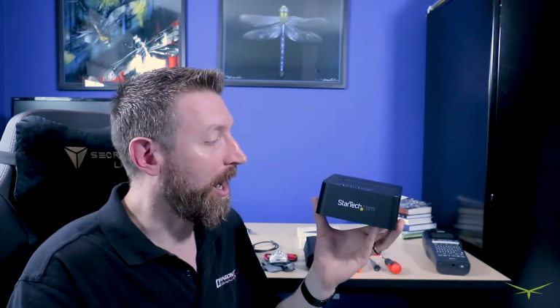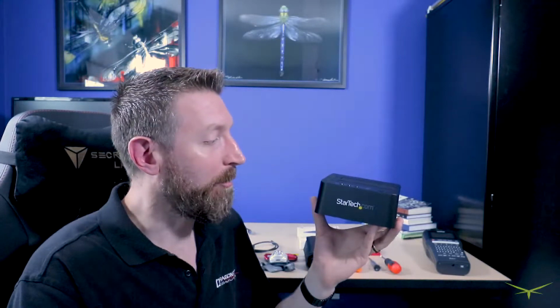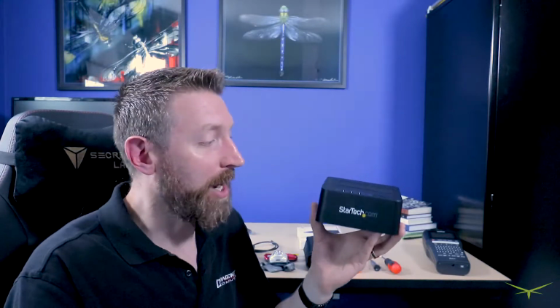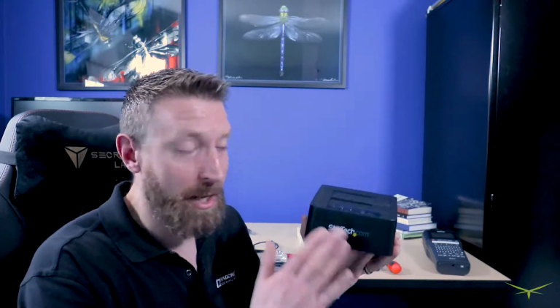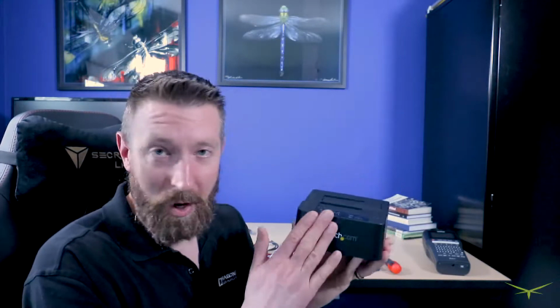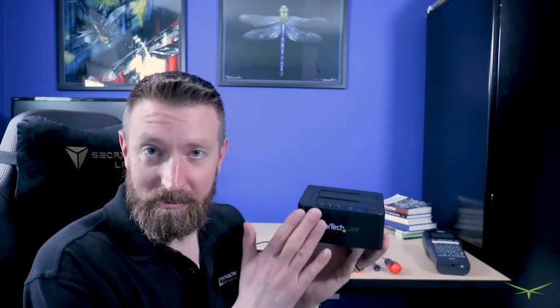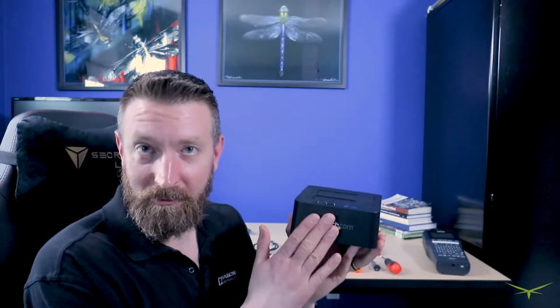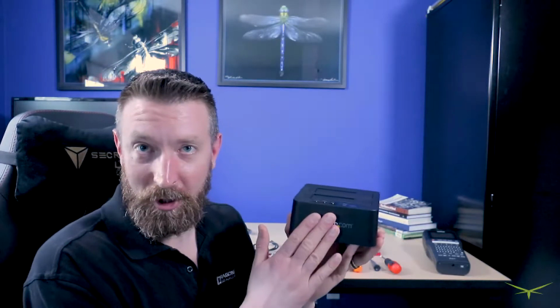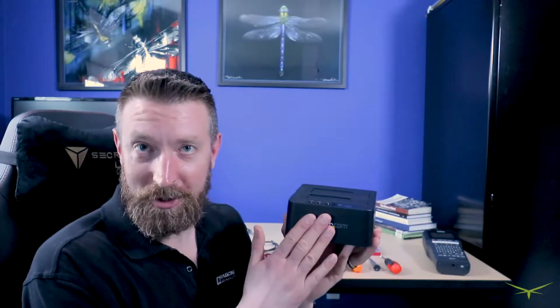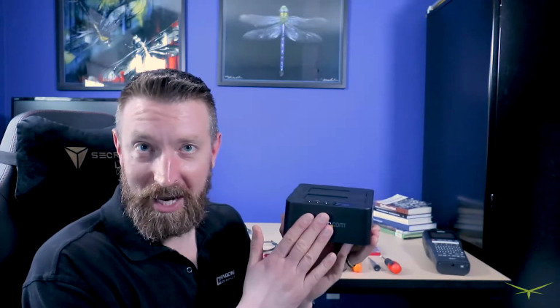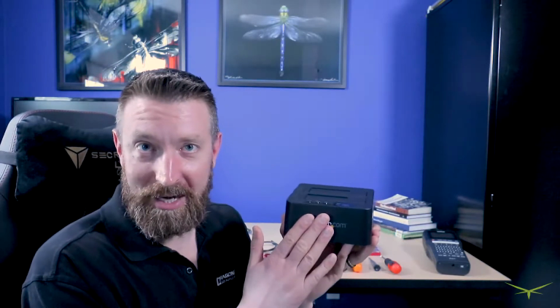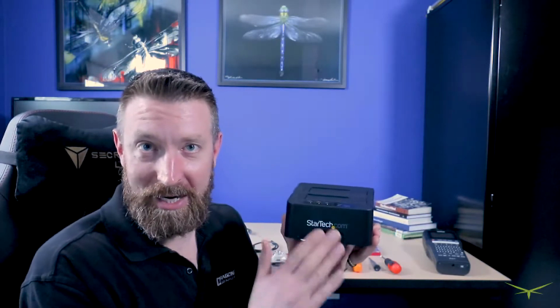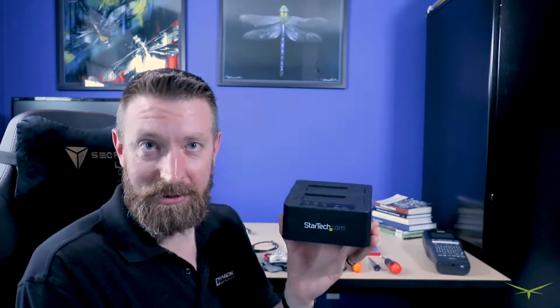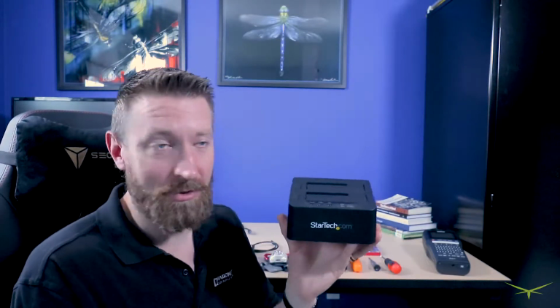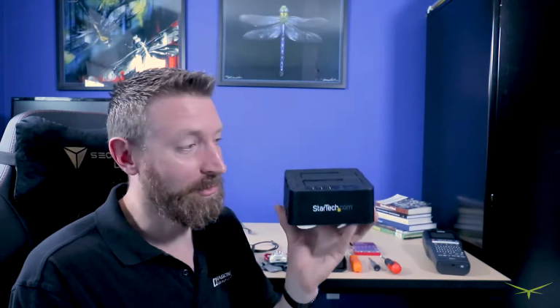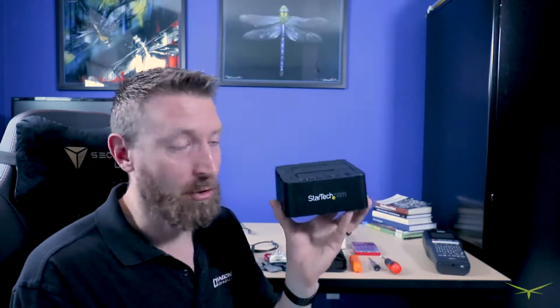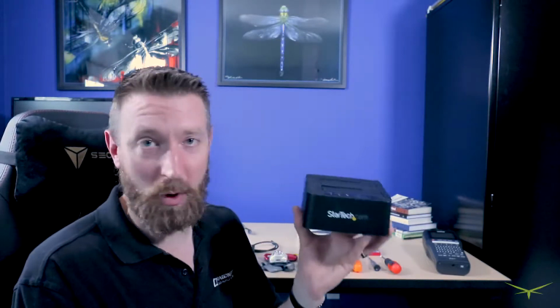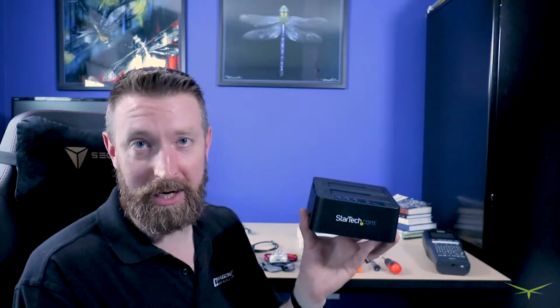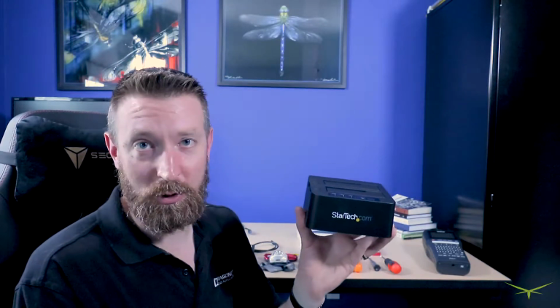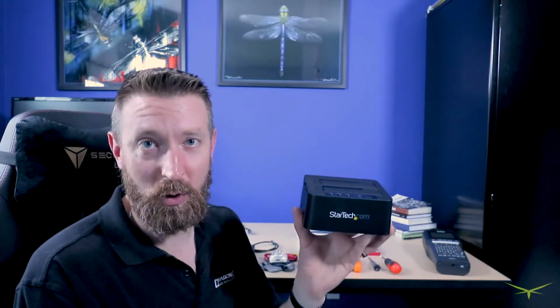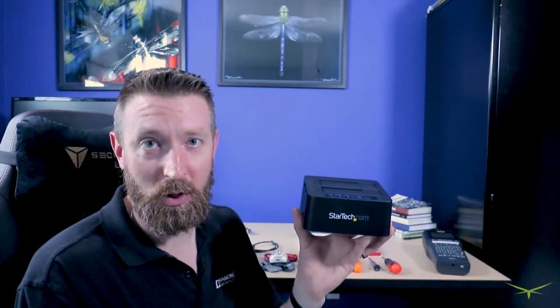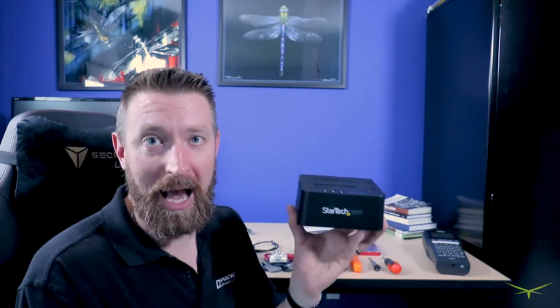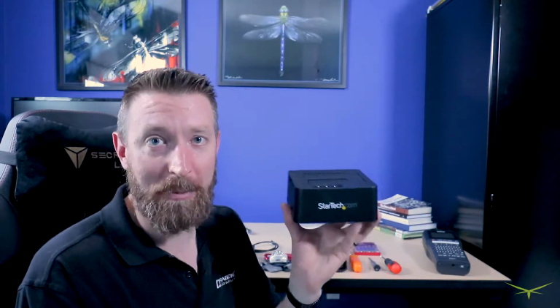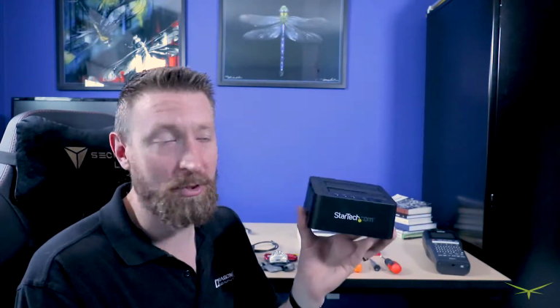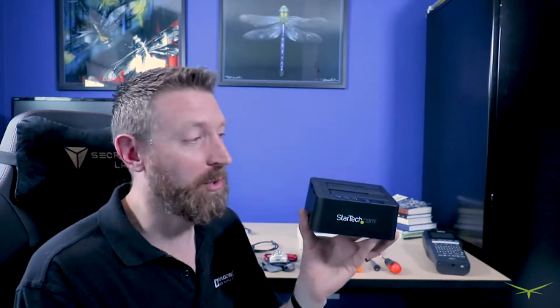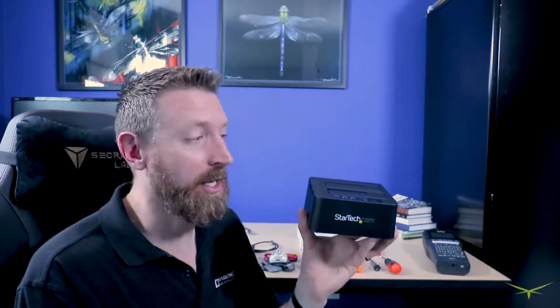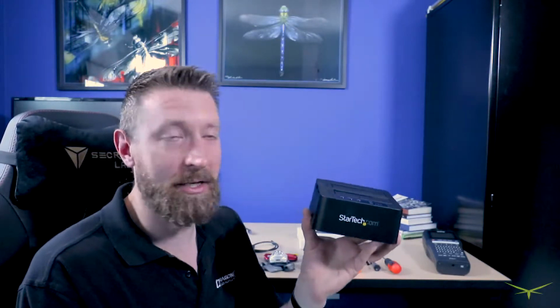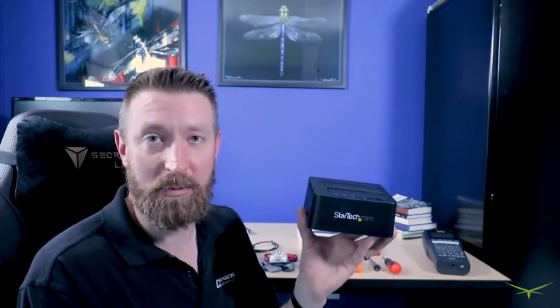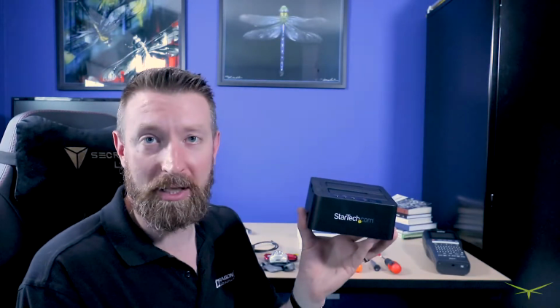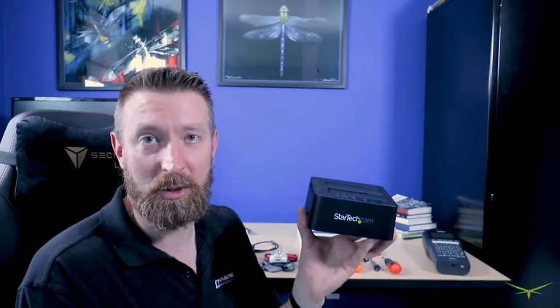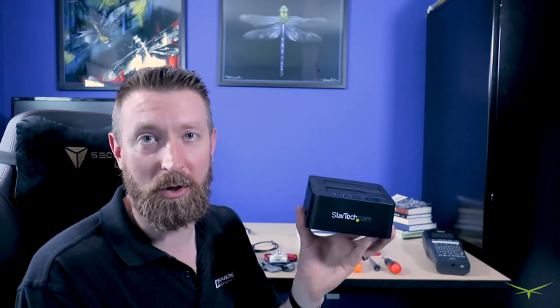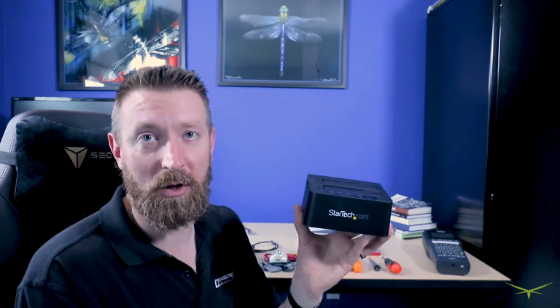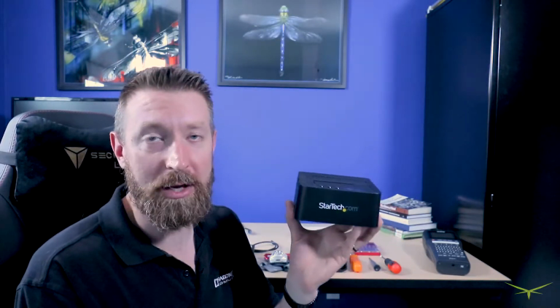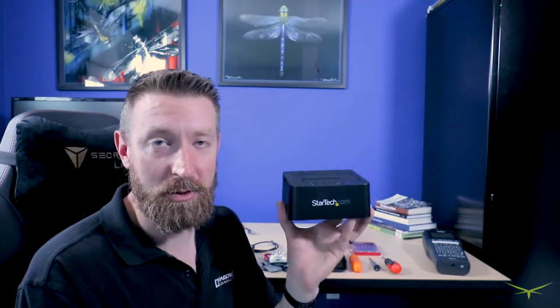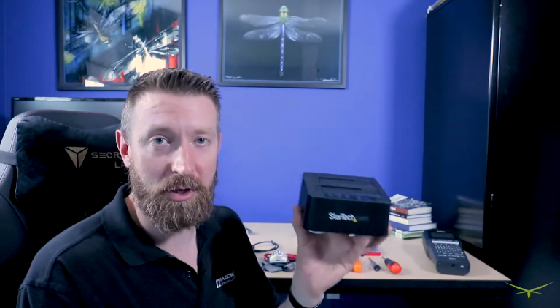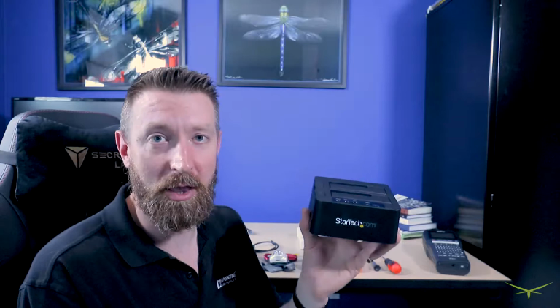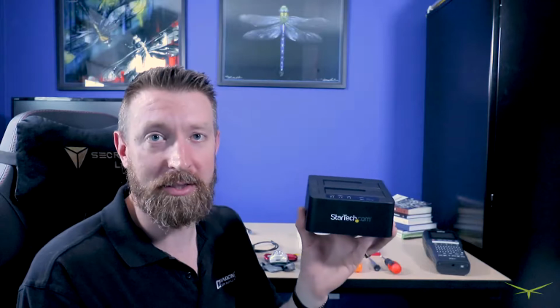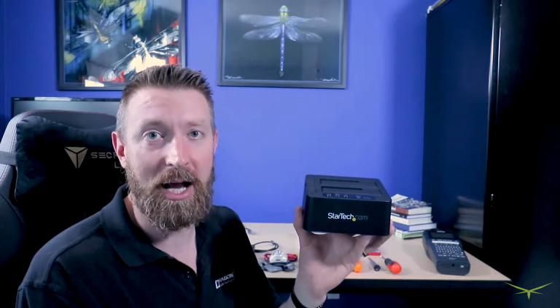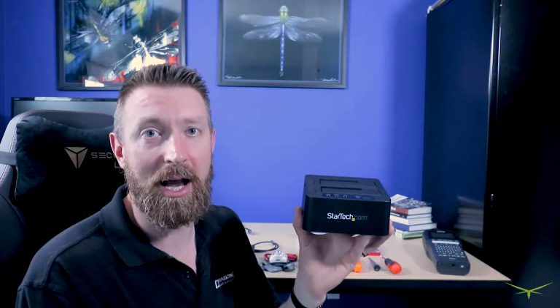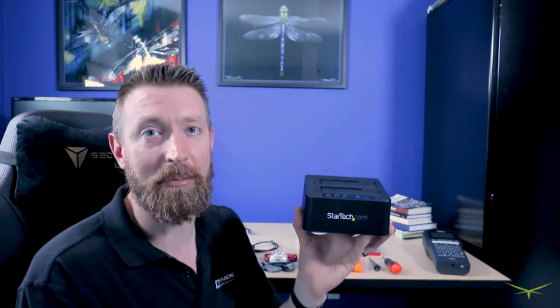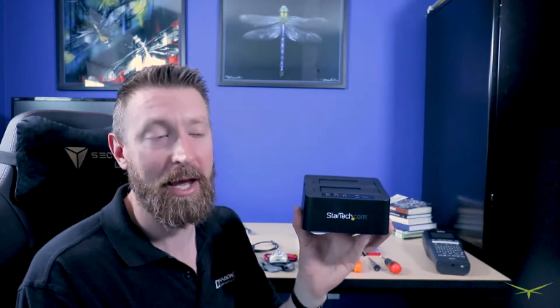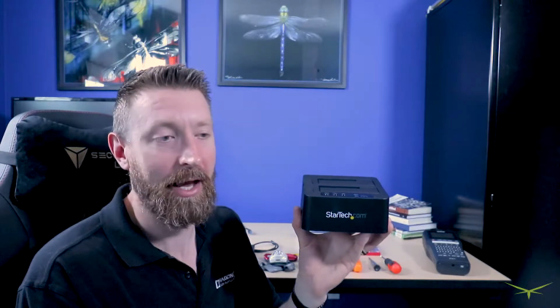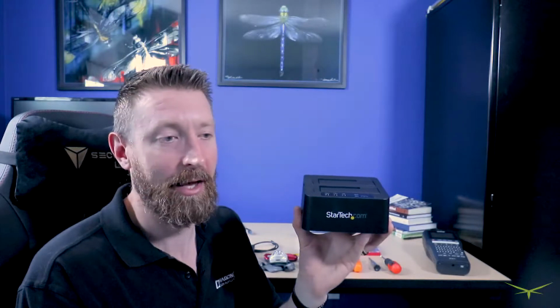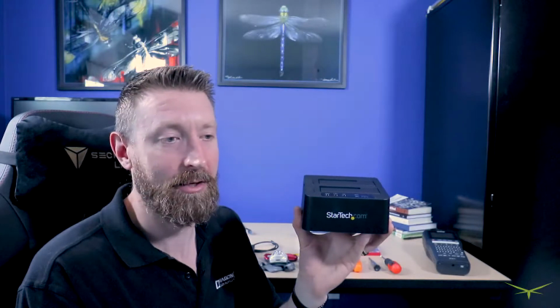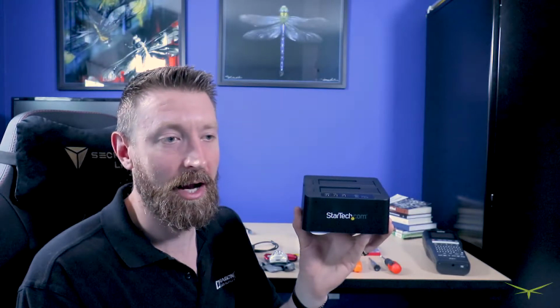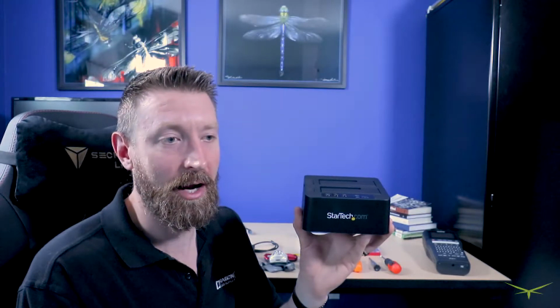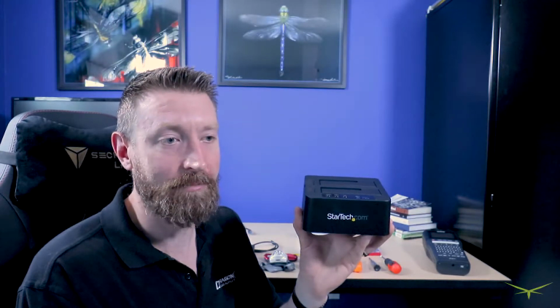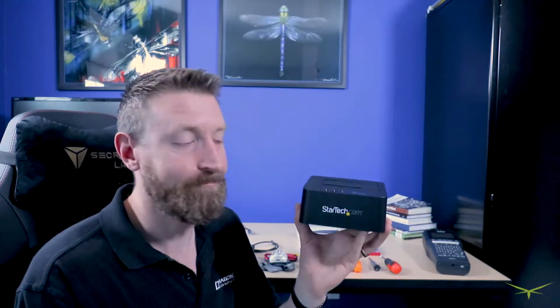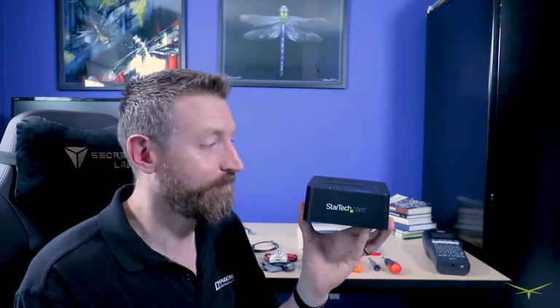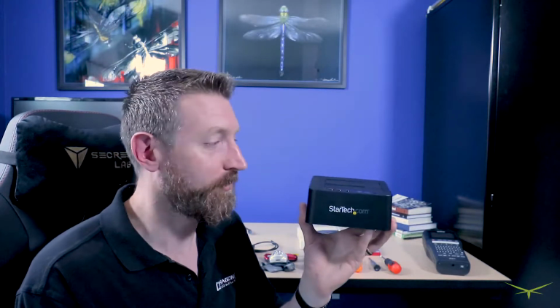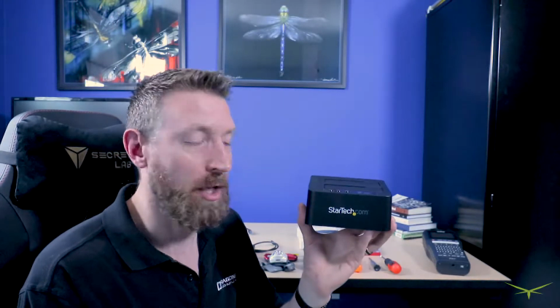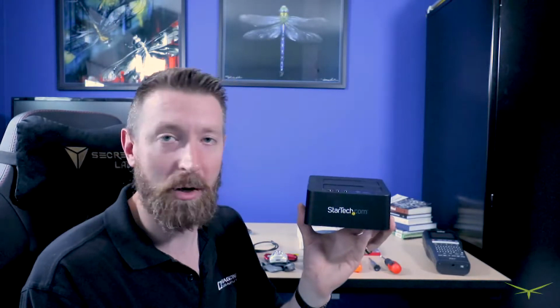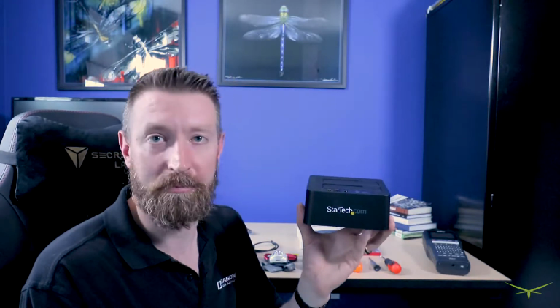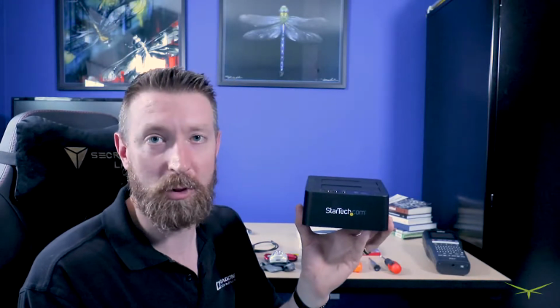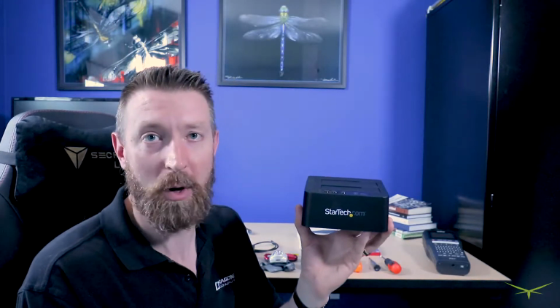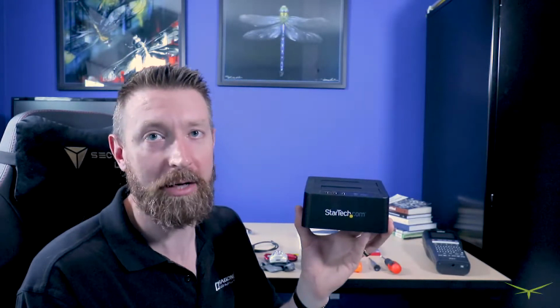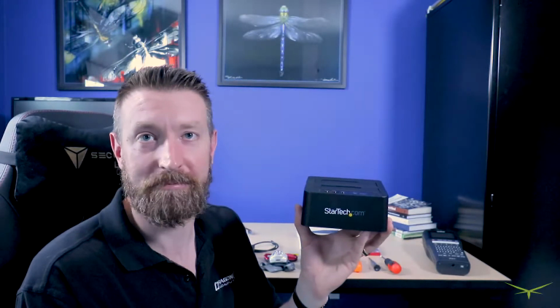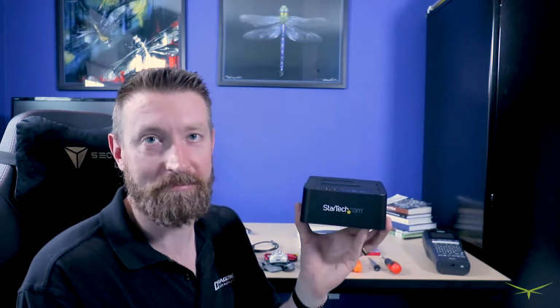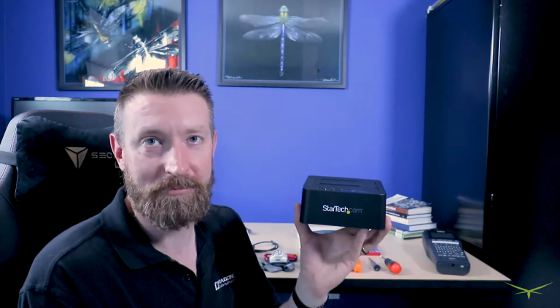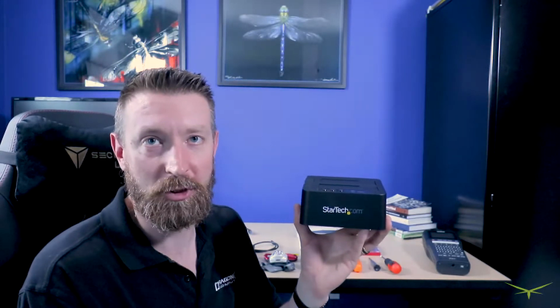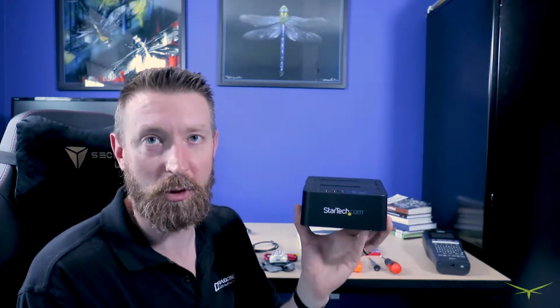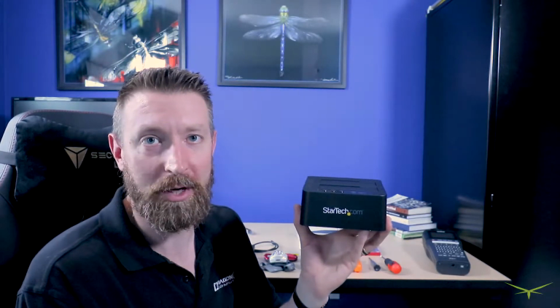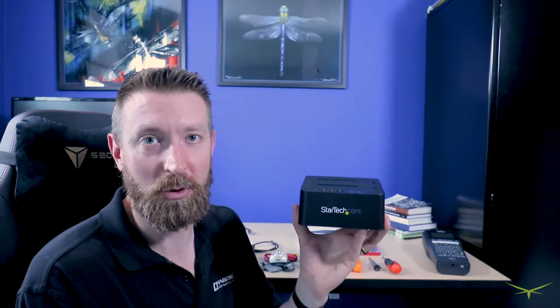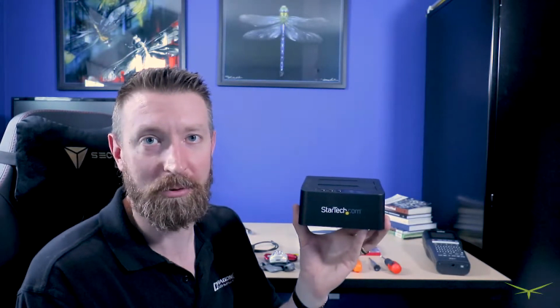For your SATA needs, it's a great tool, absolutely indispensable. I use it all the time.